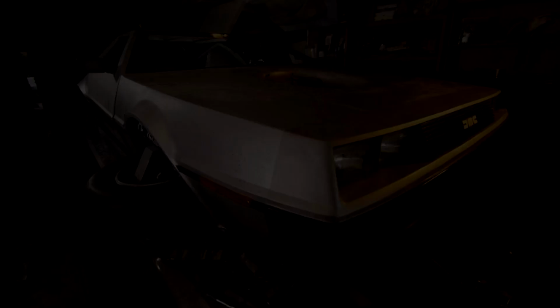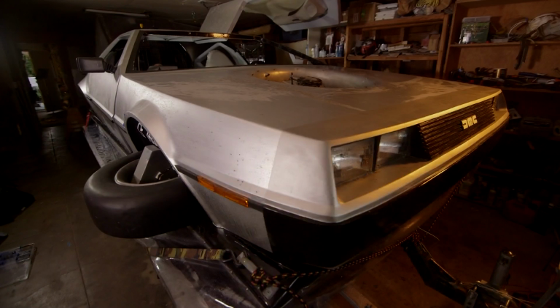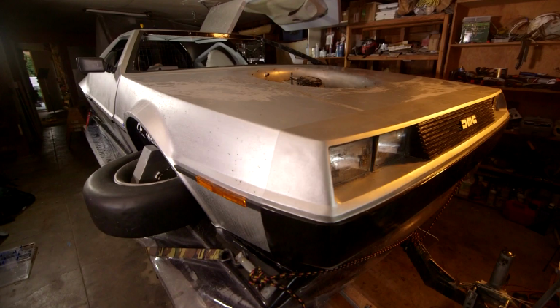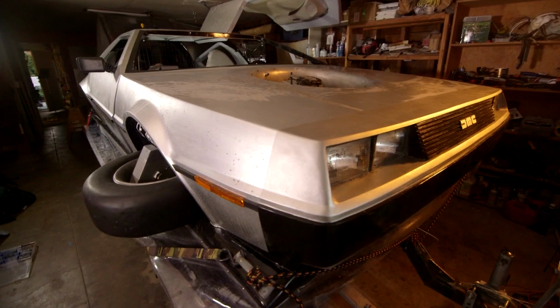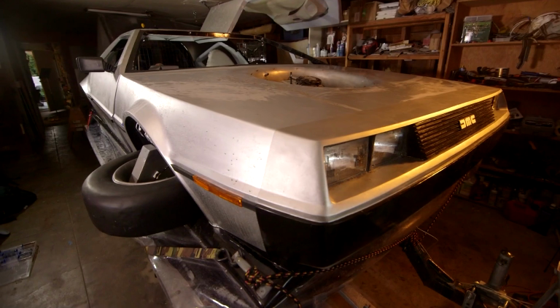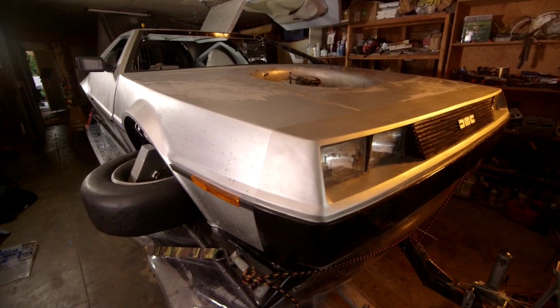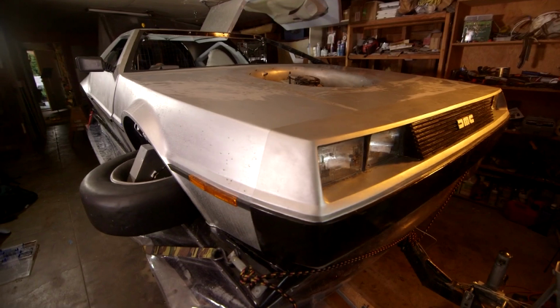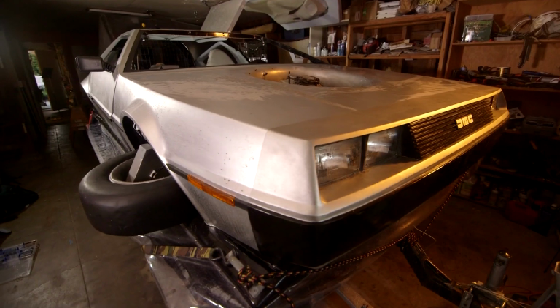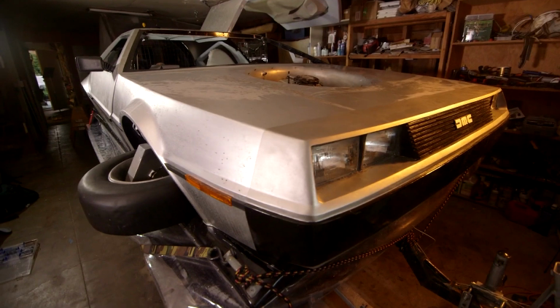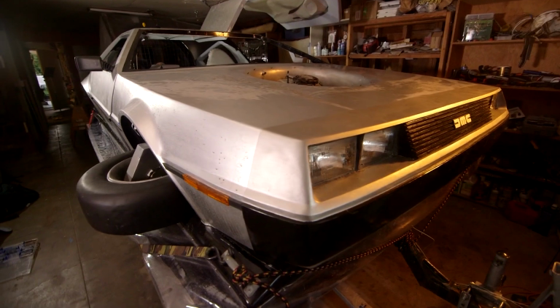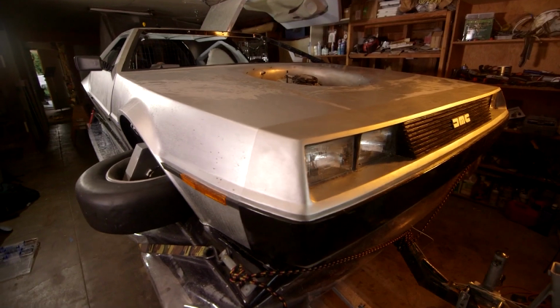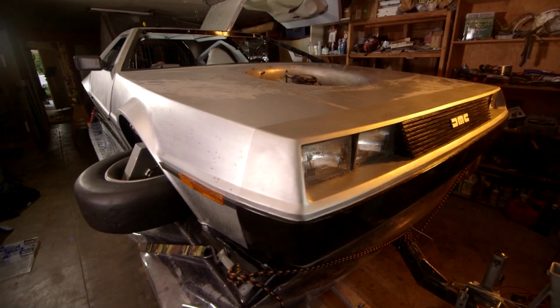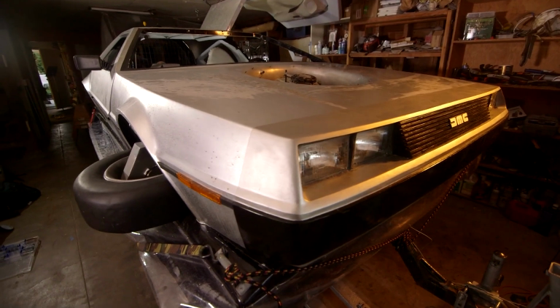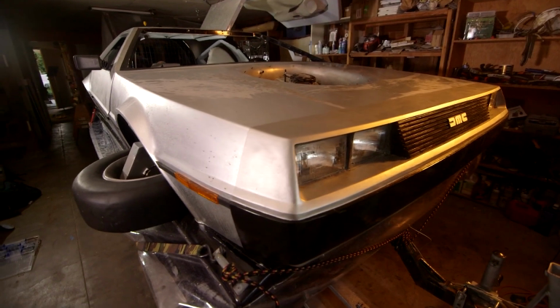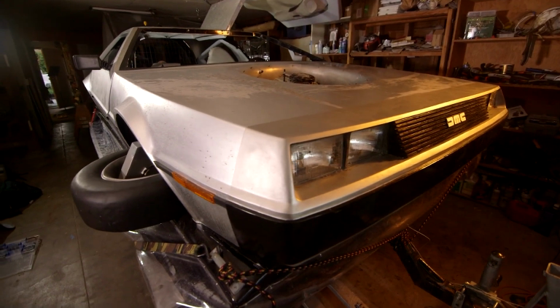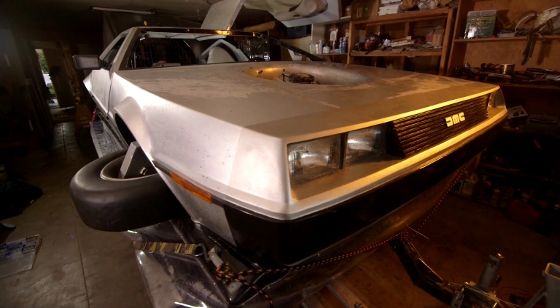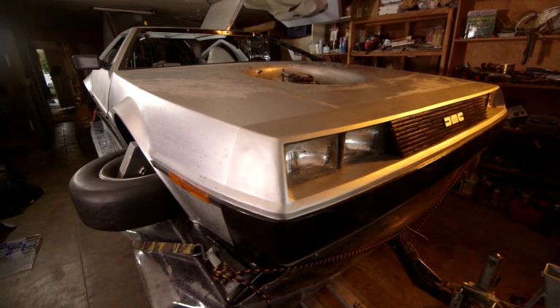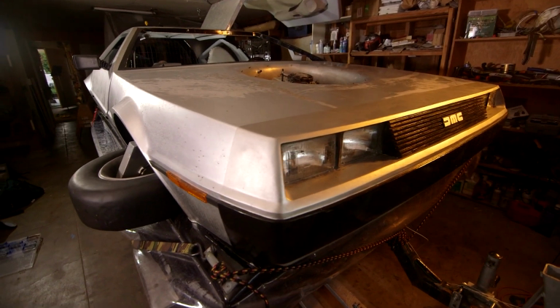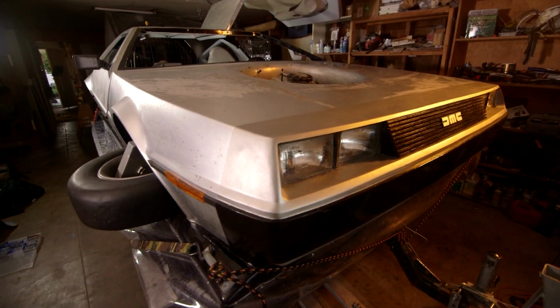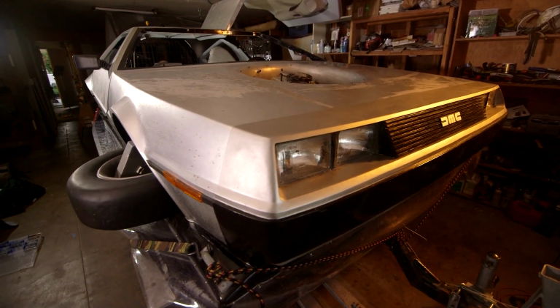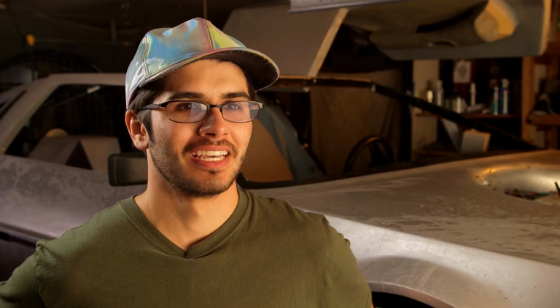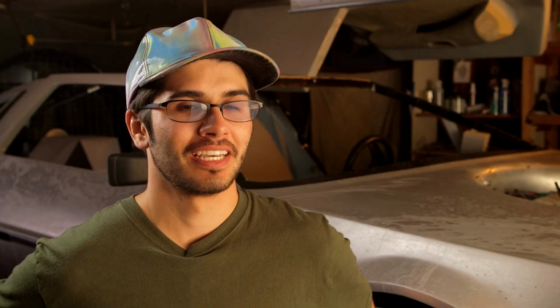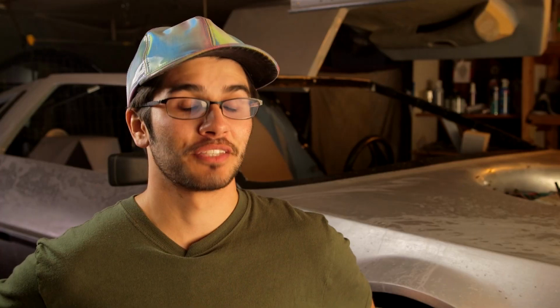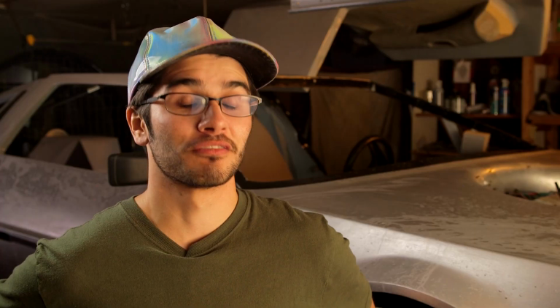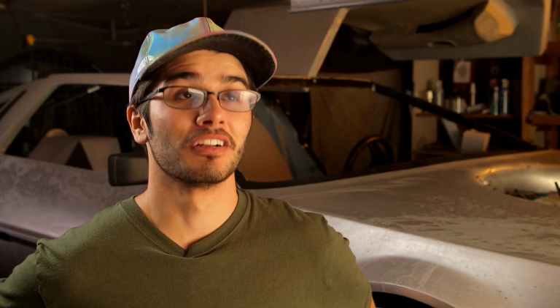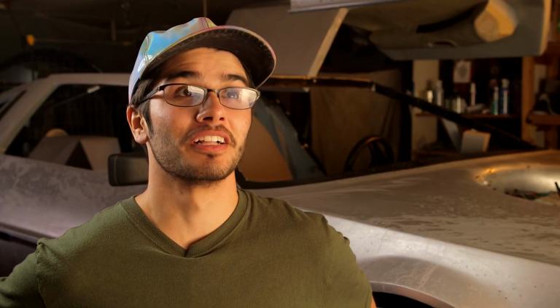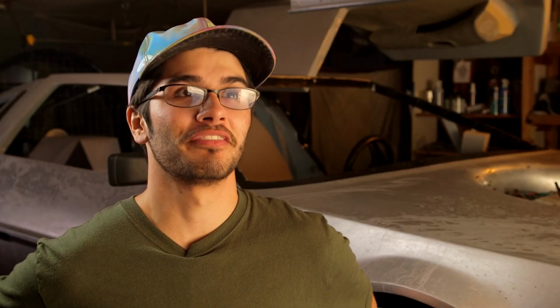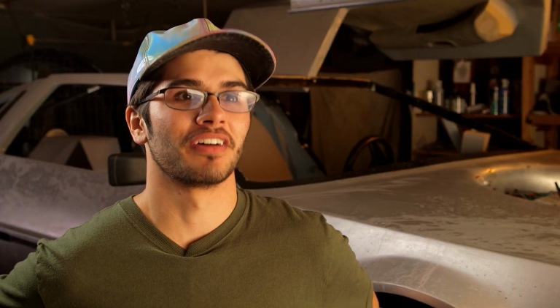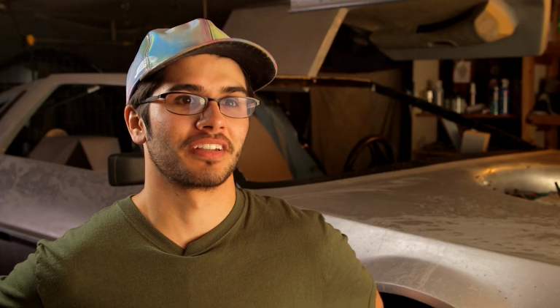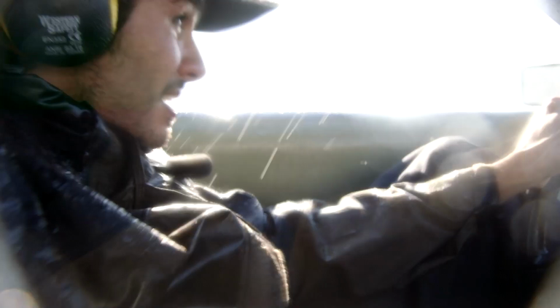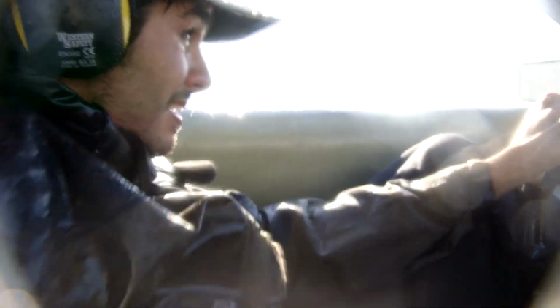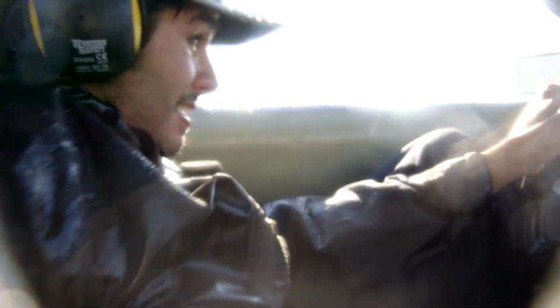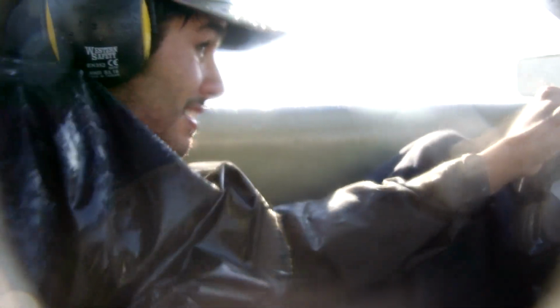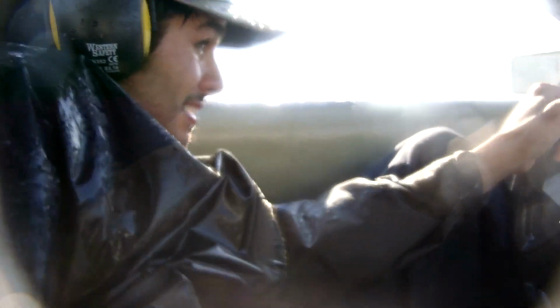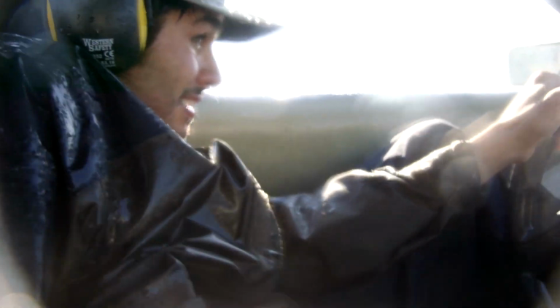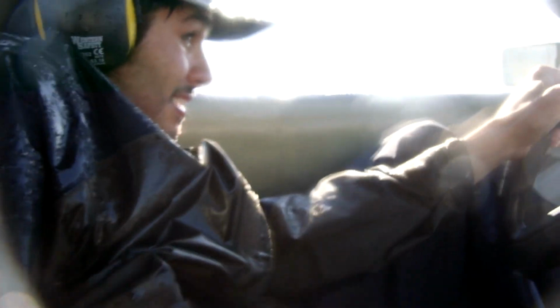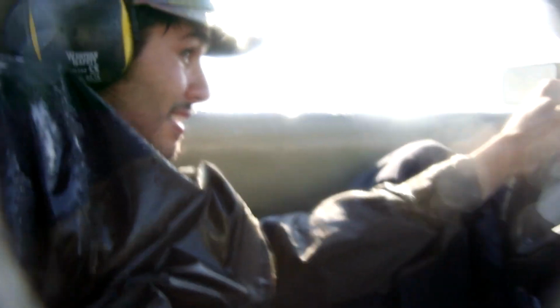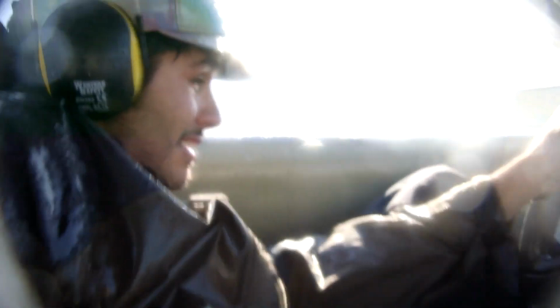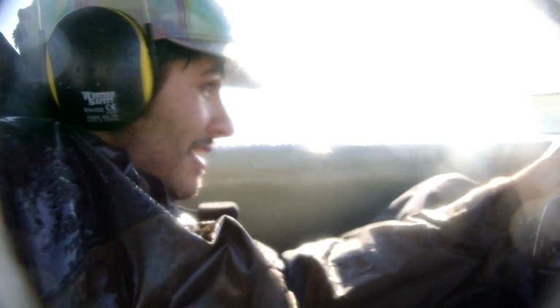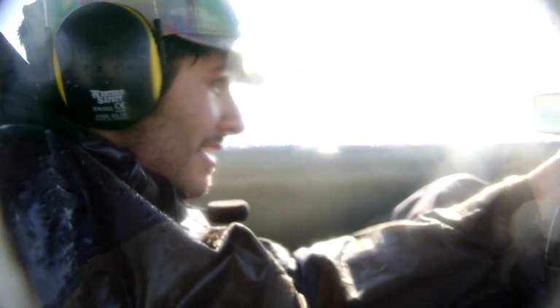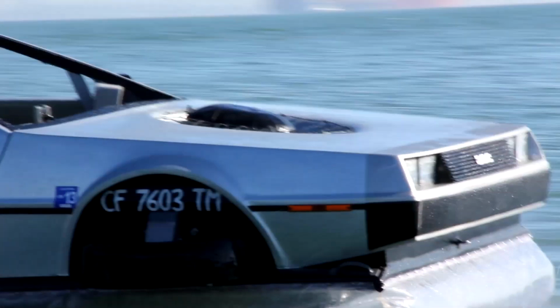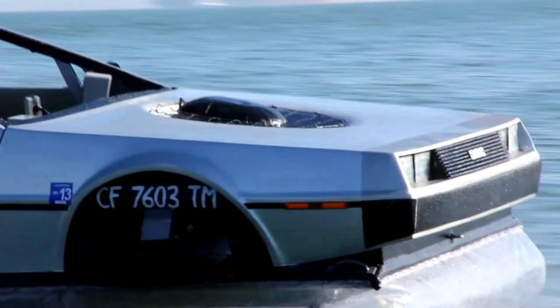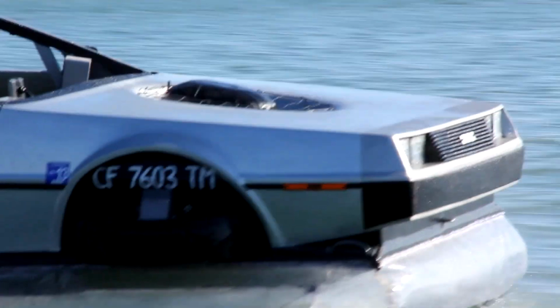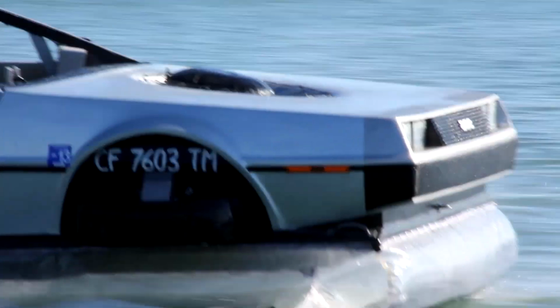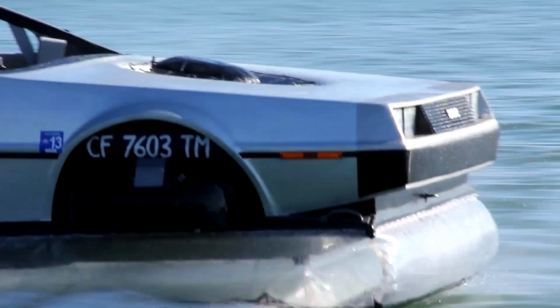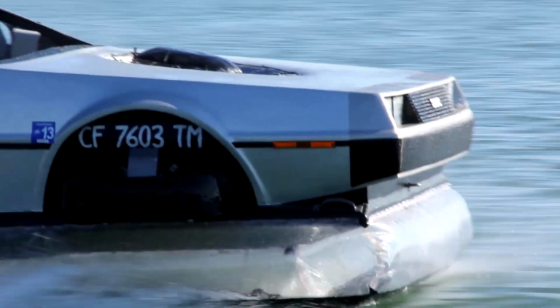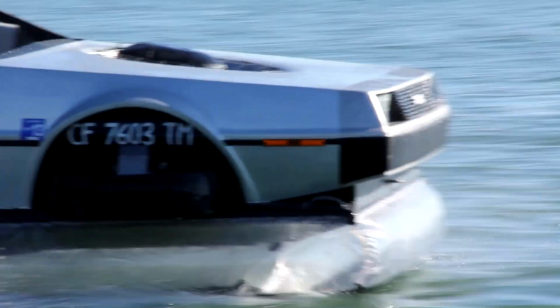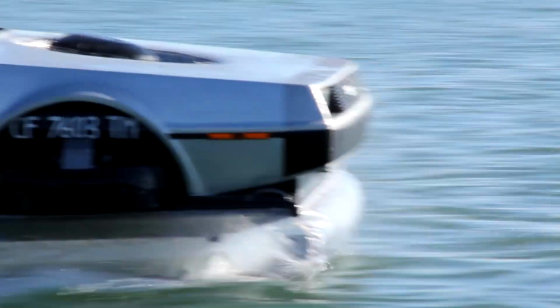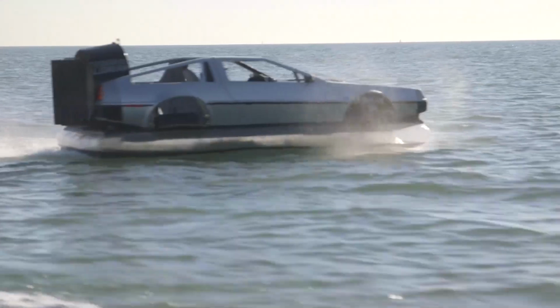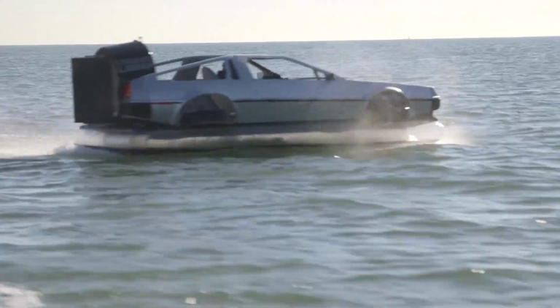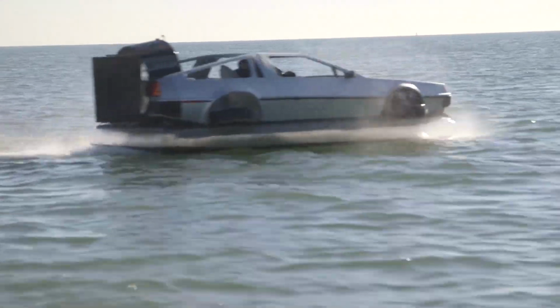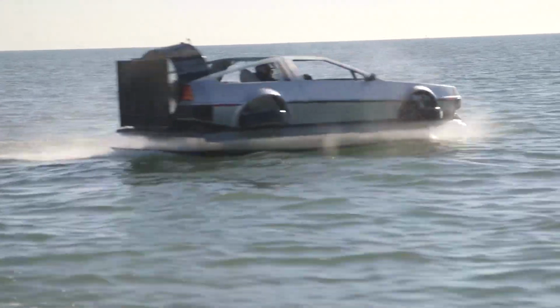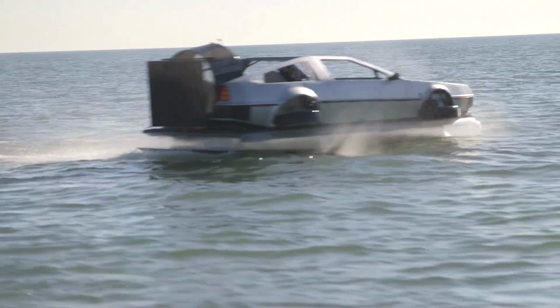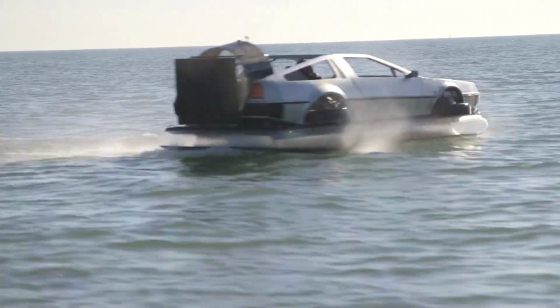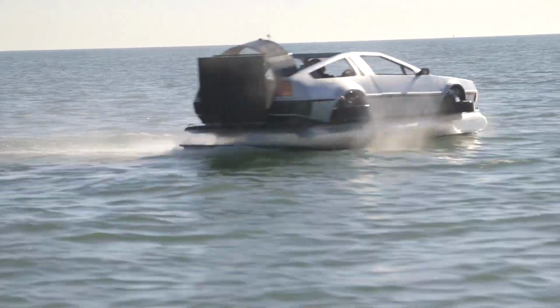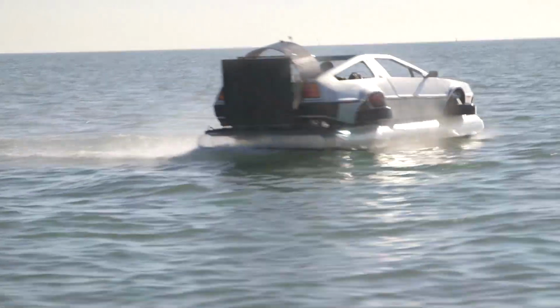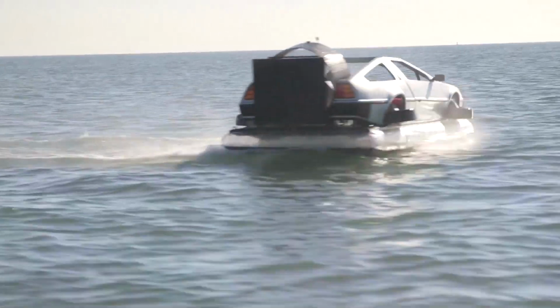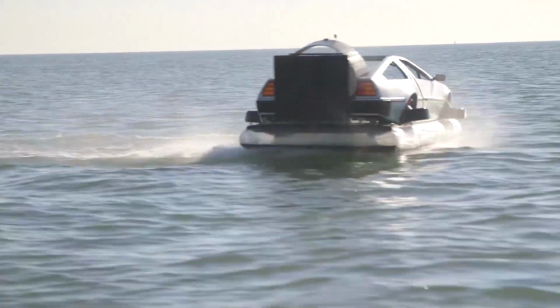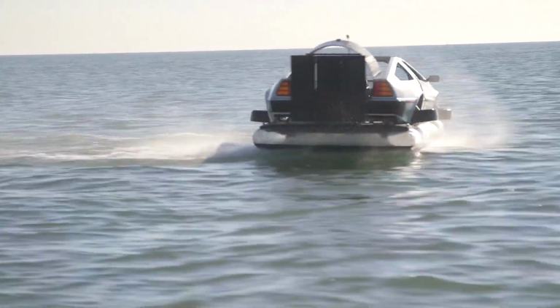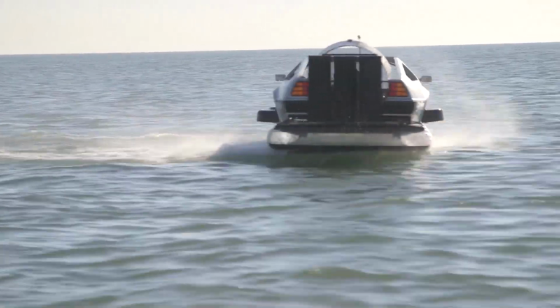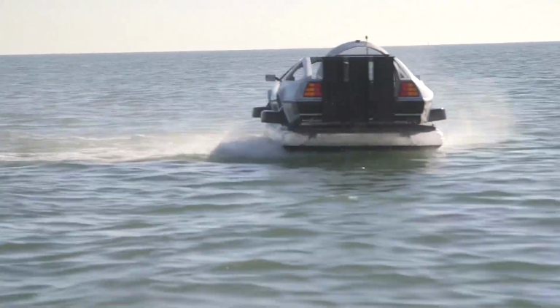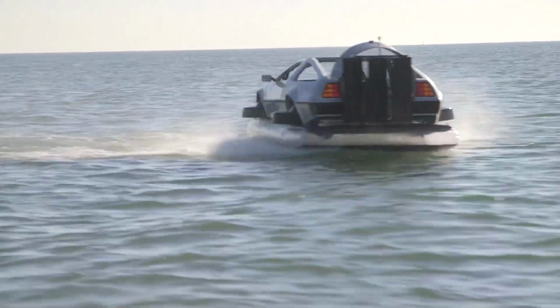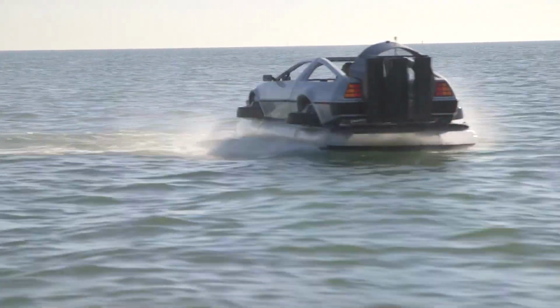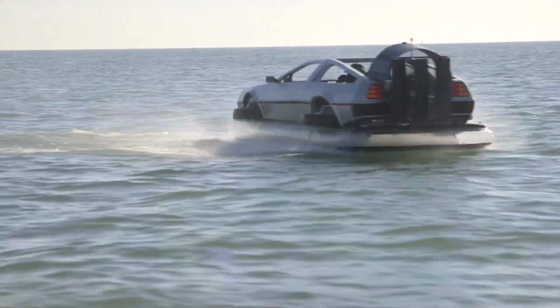I spent my life savings on it. It's really fun to drive. It feels like a hovercraft. I mean, it doesn't feel like a boat.